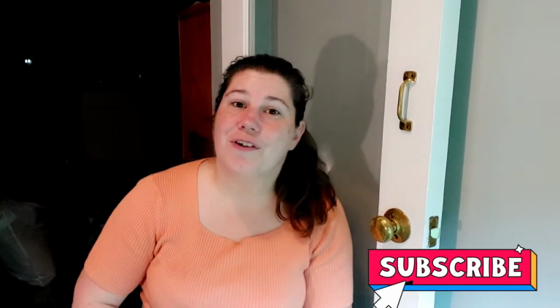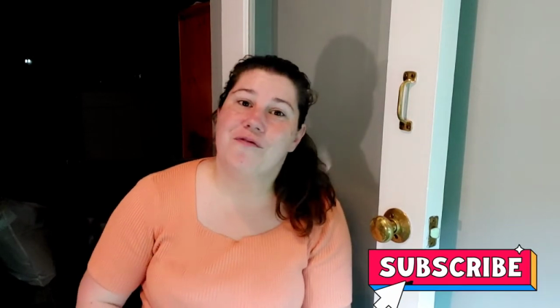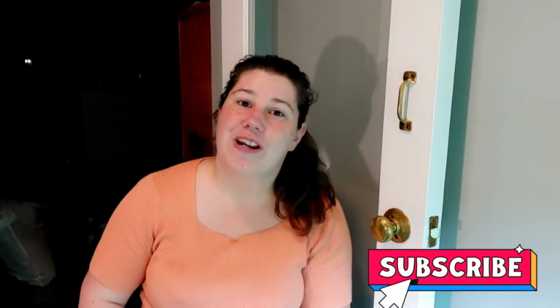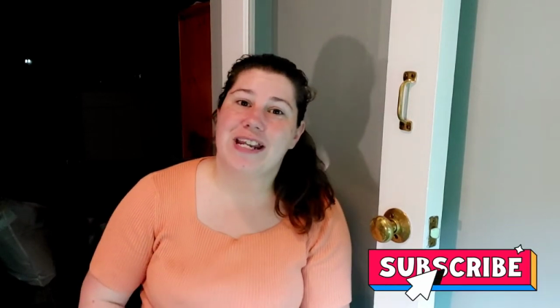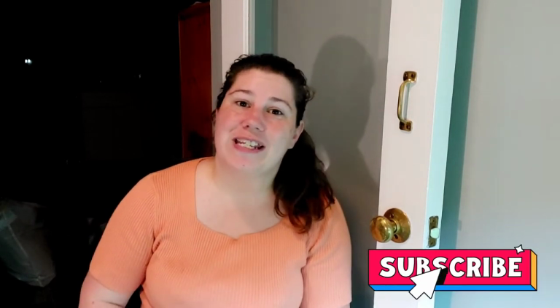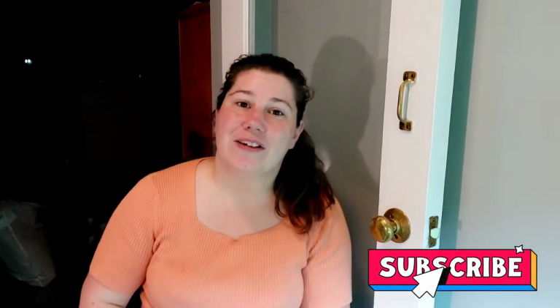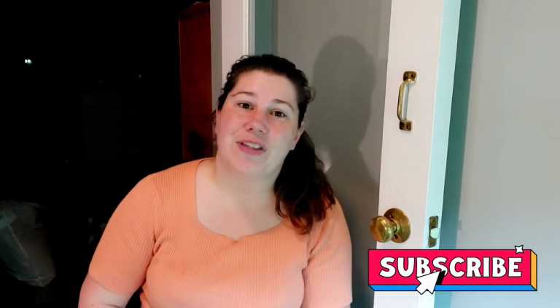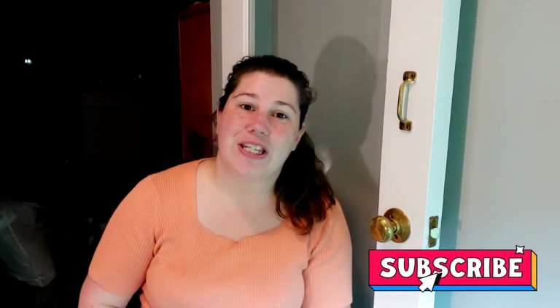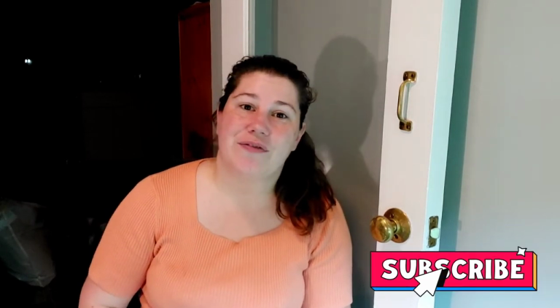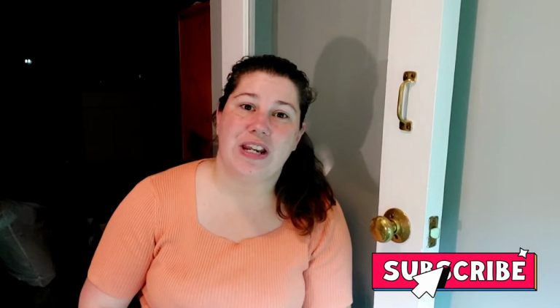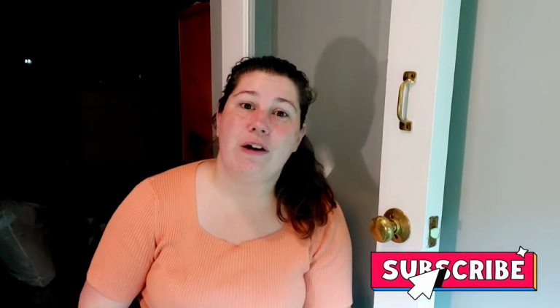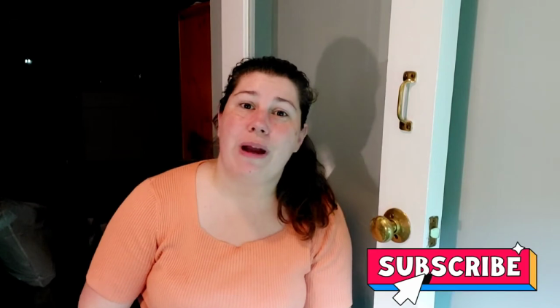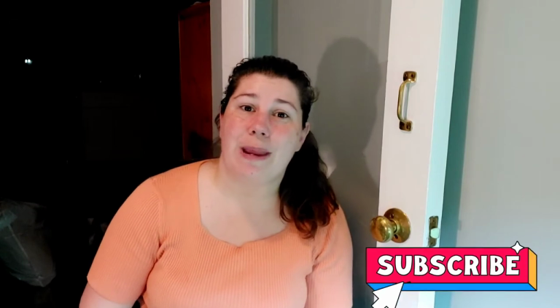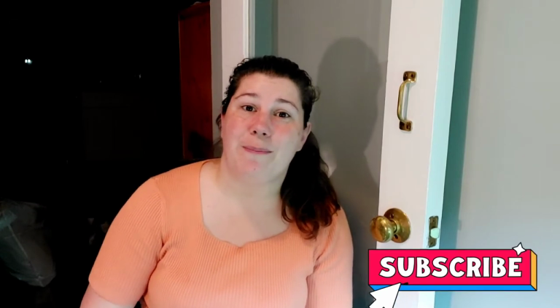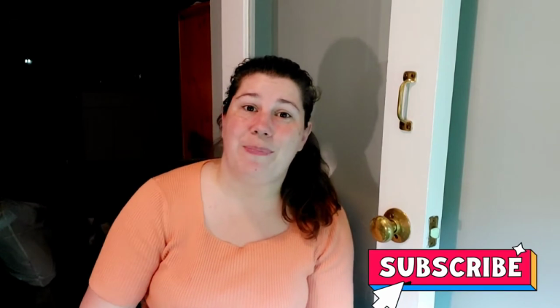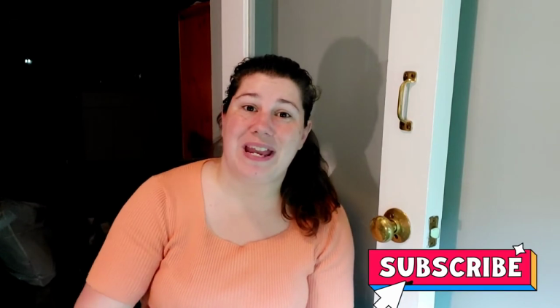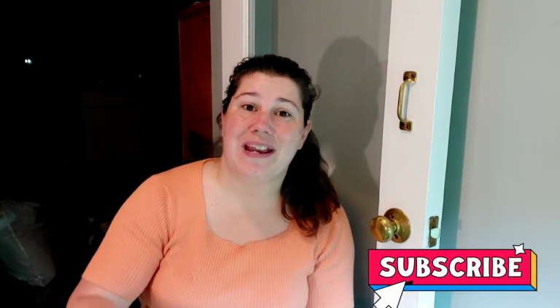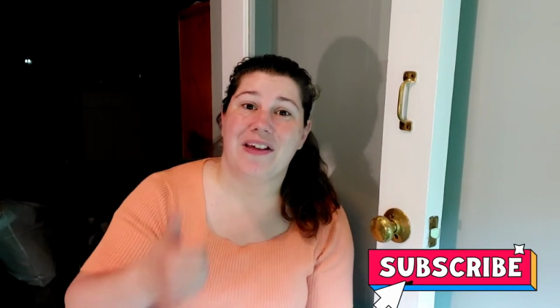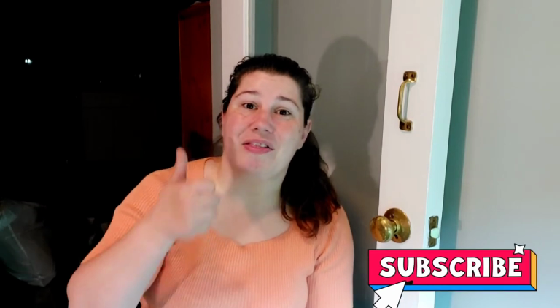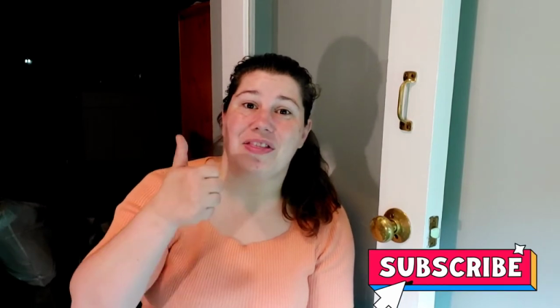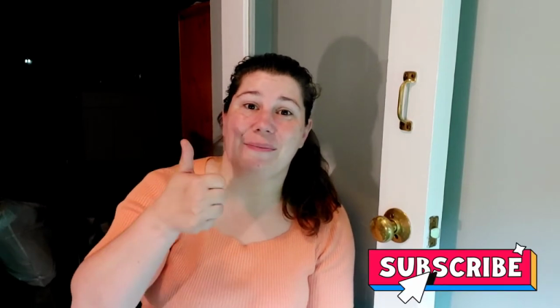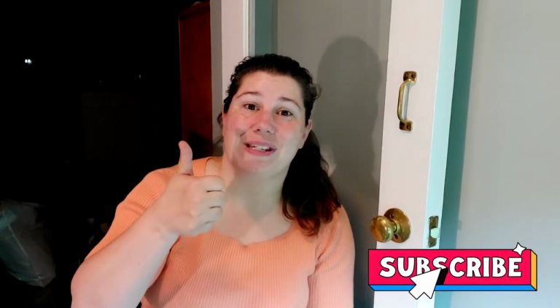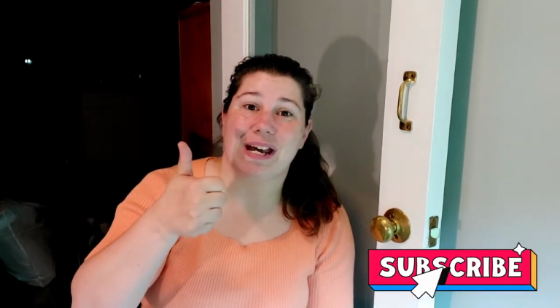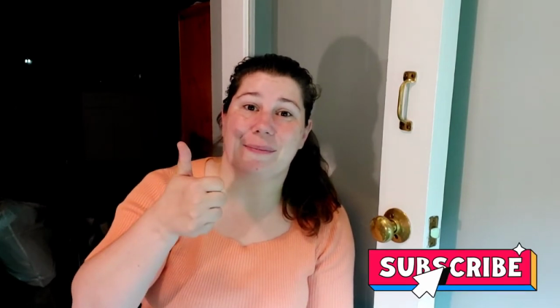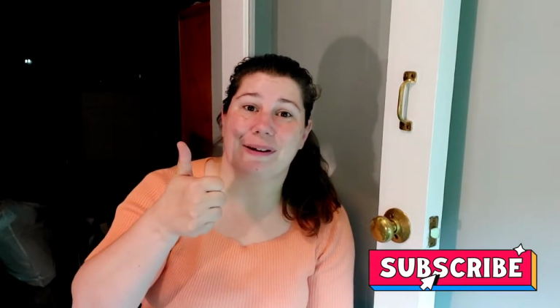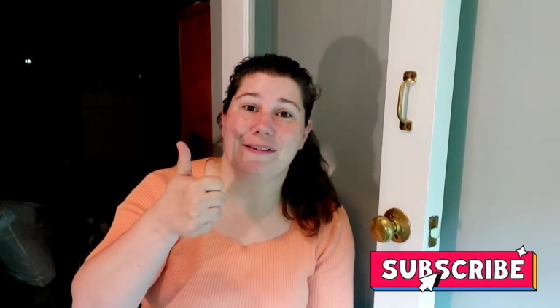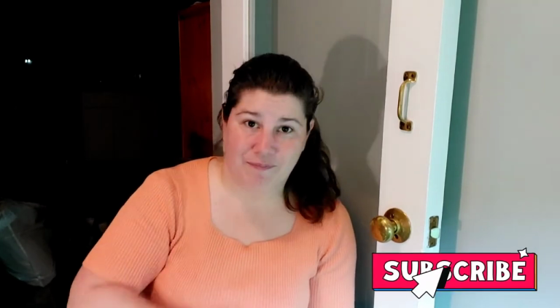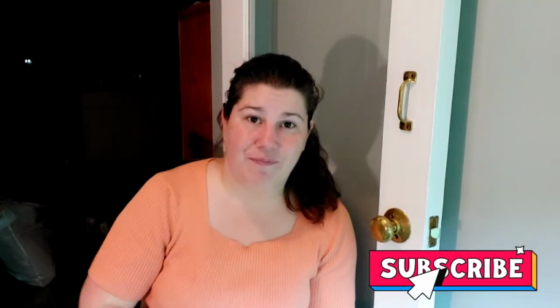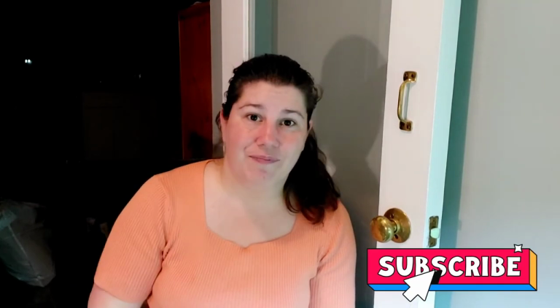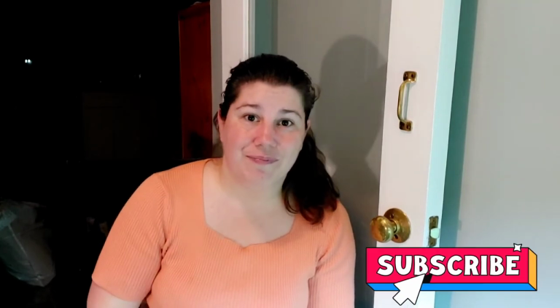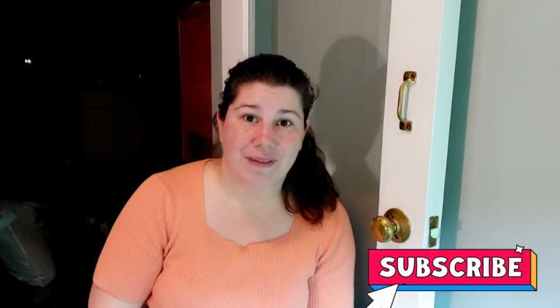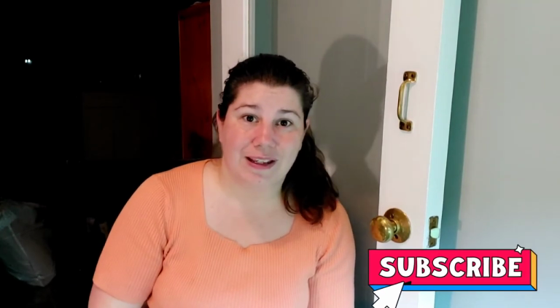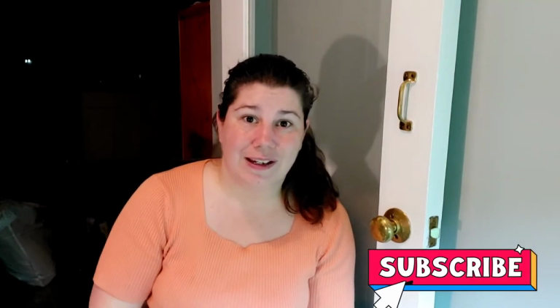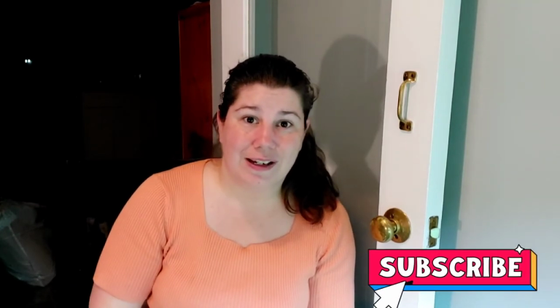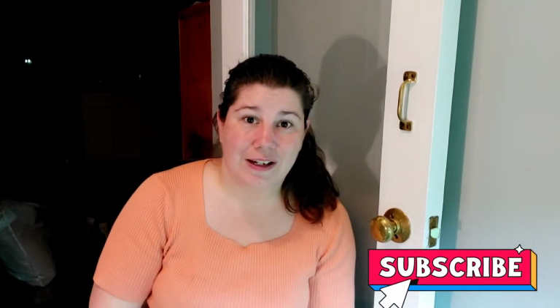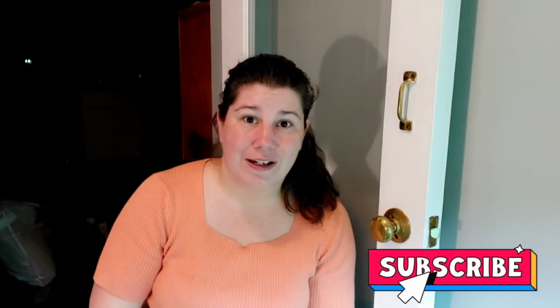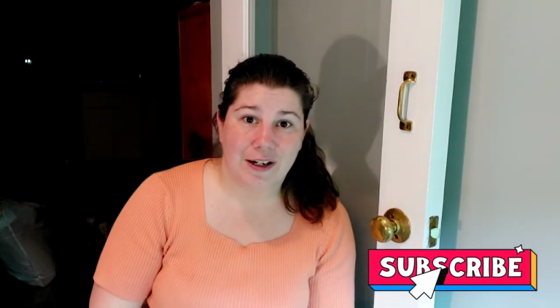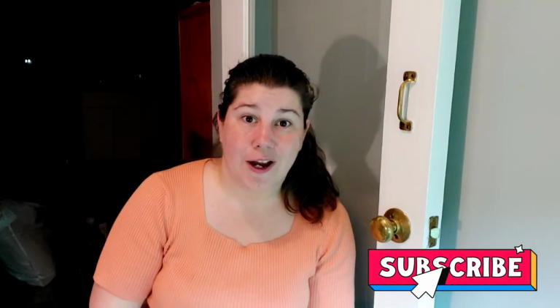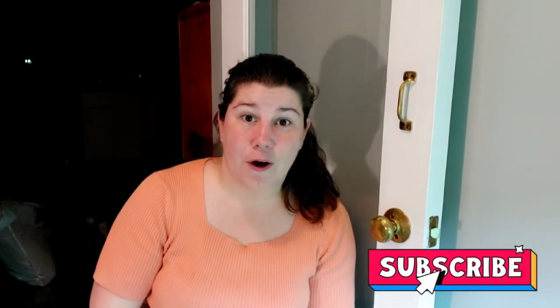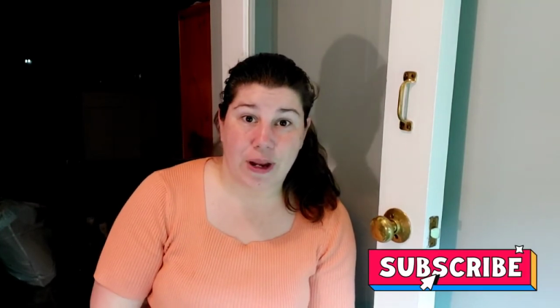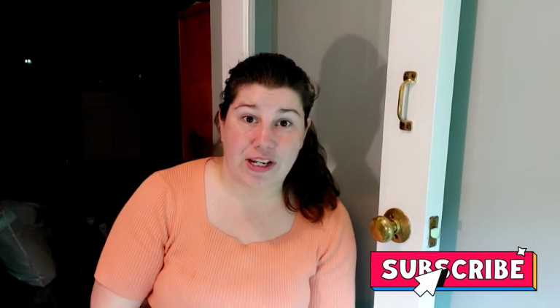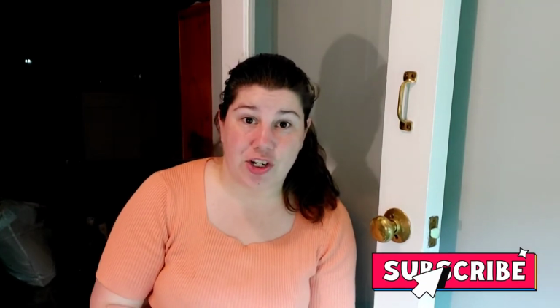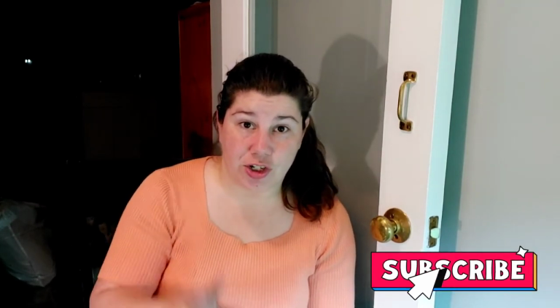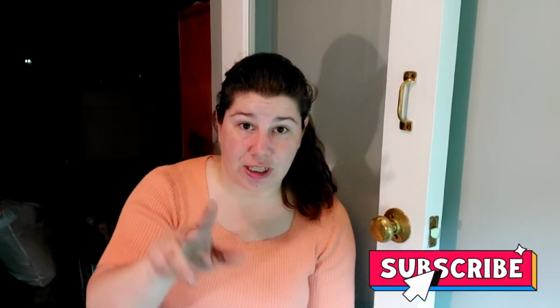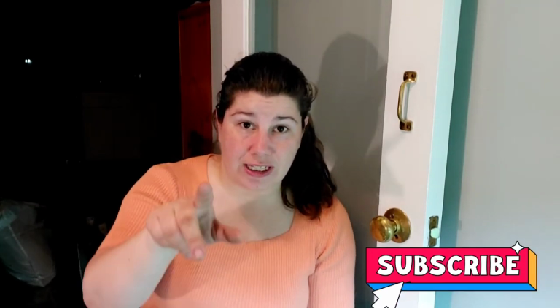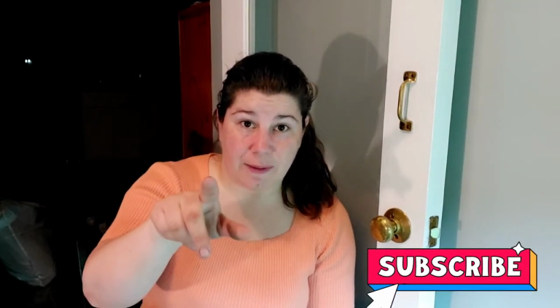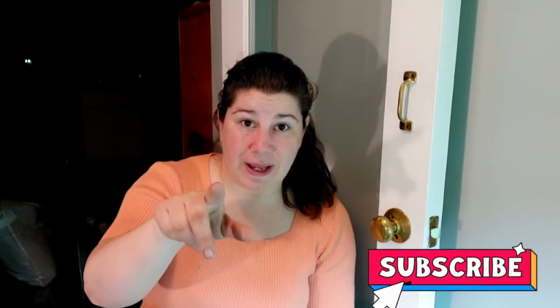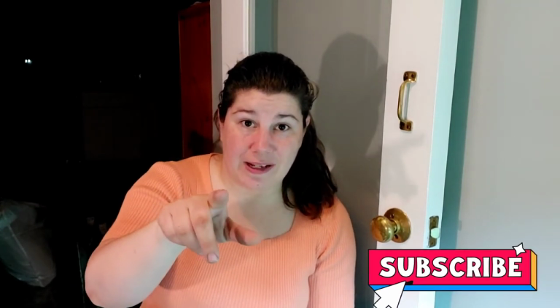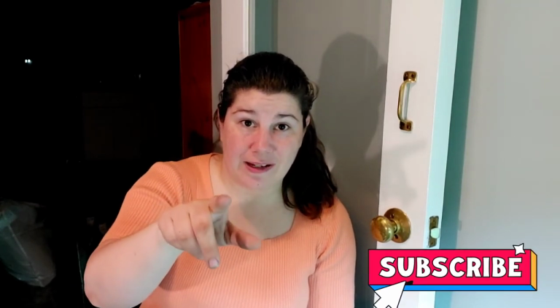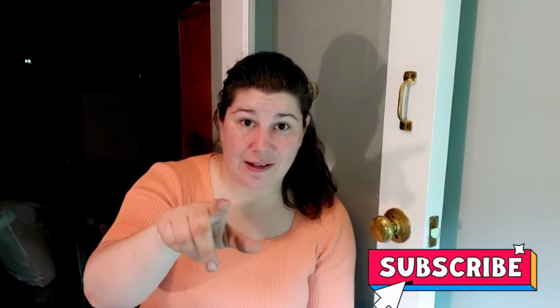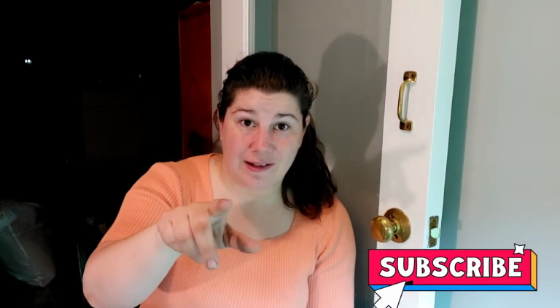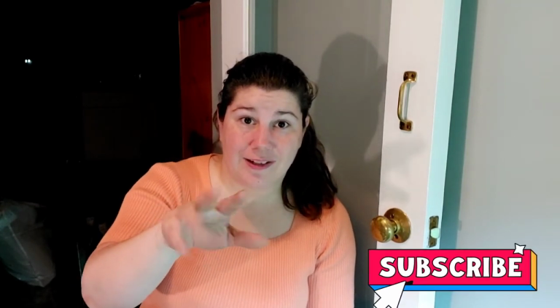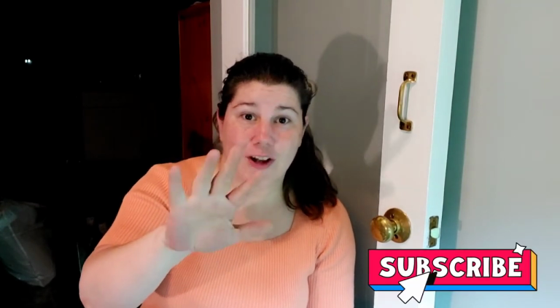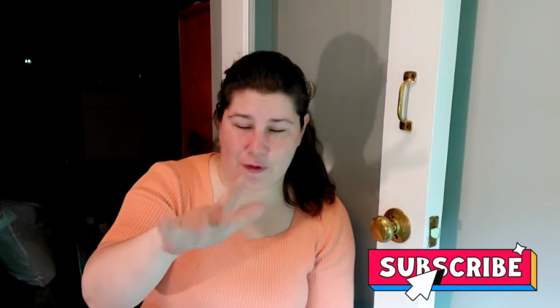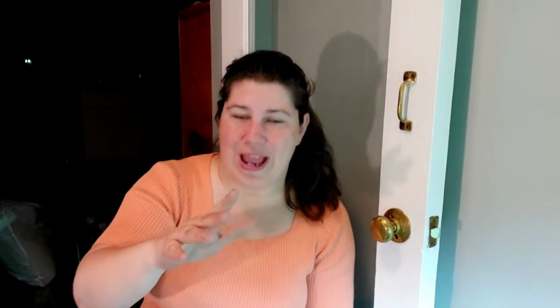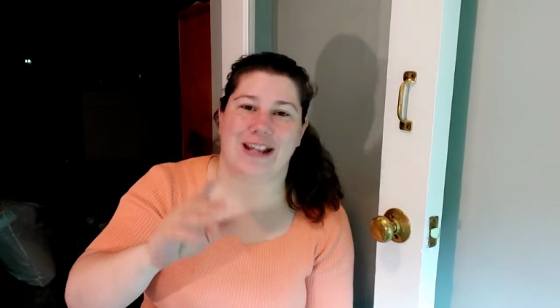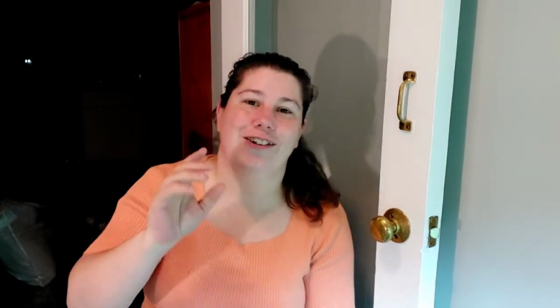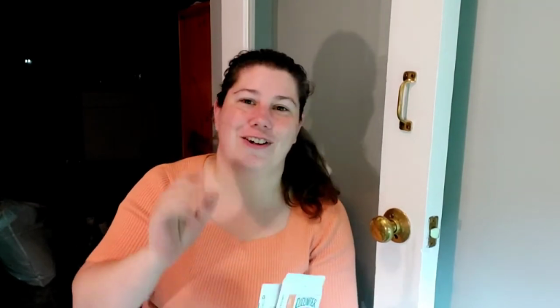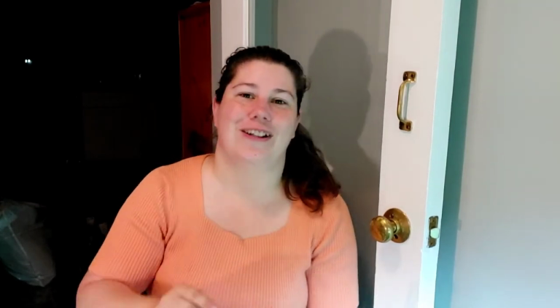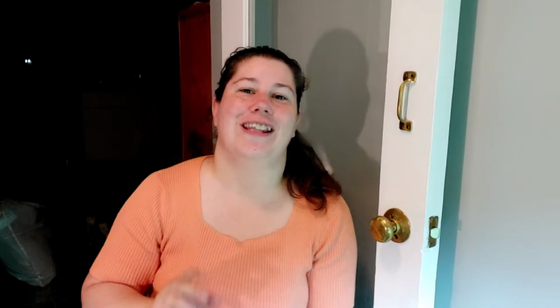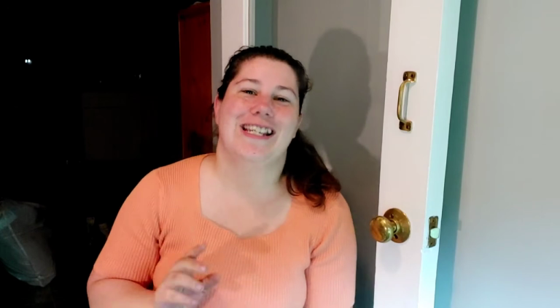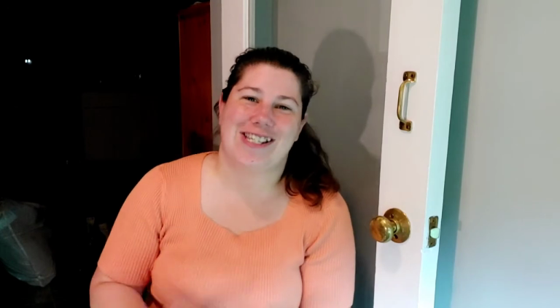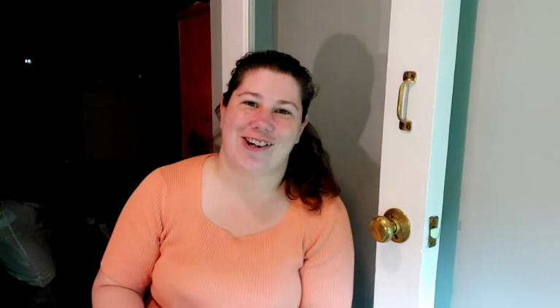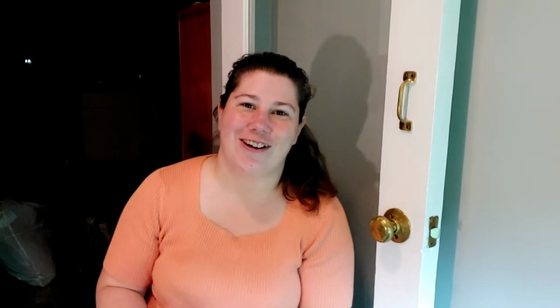Don't forget to give this video a big thumbs up. Did you click the button? Good, let's start.